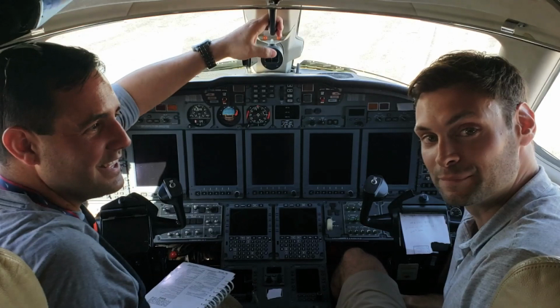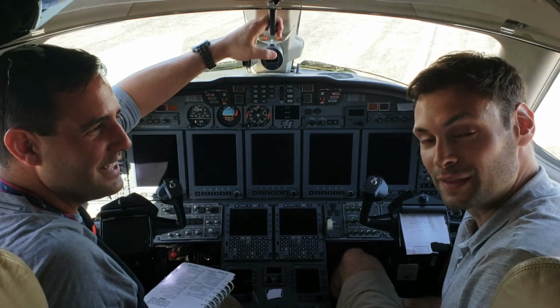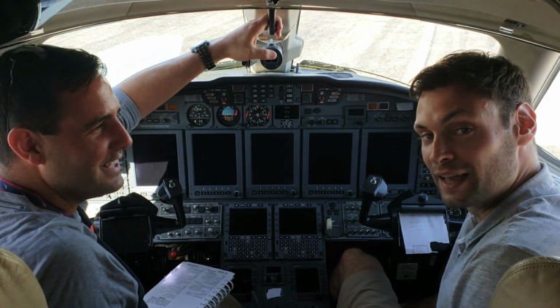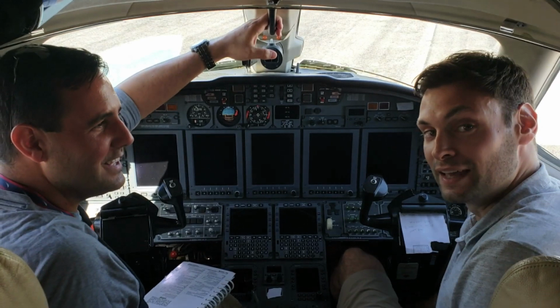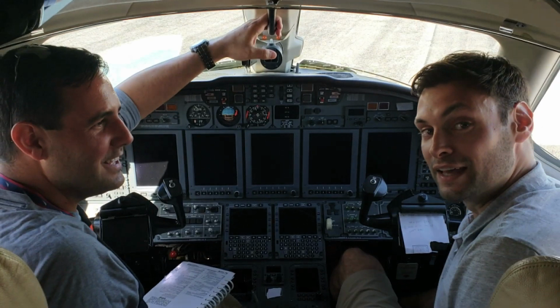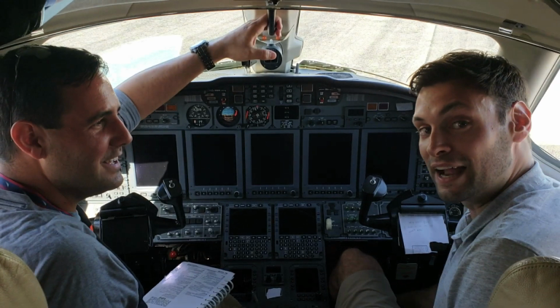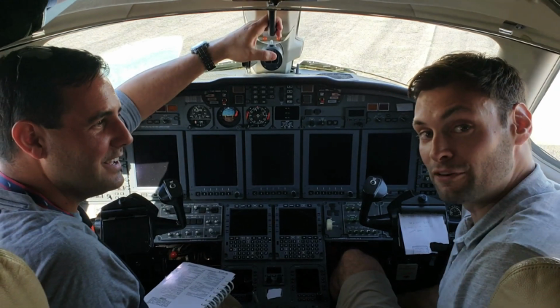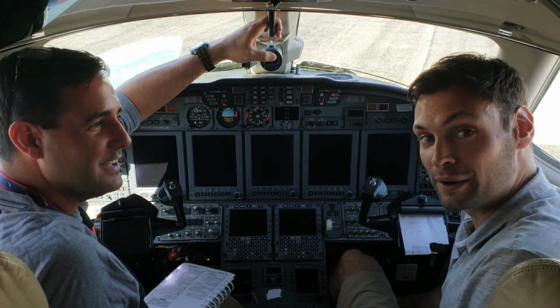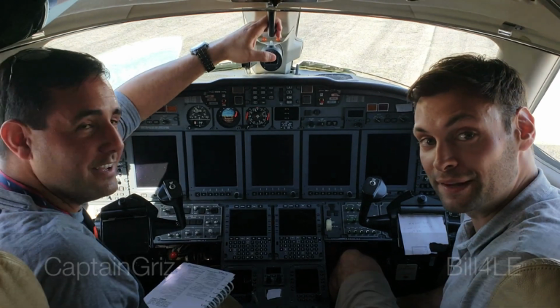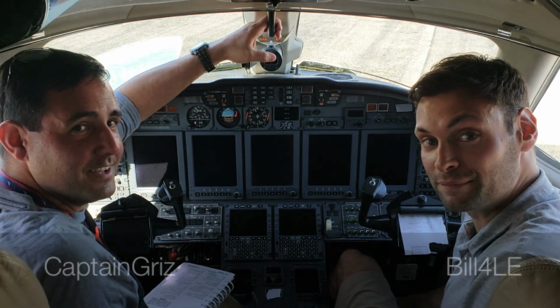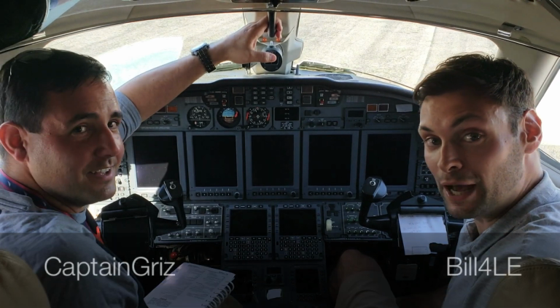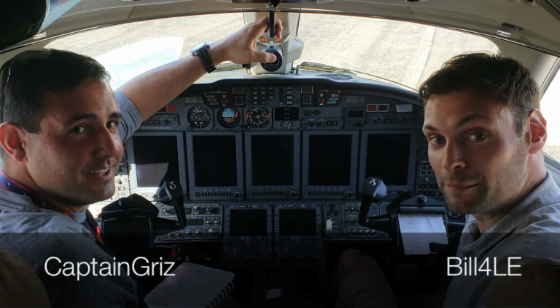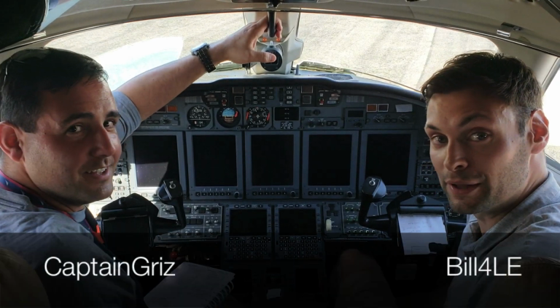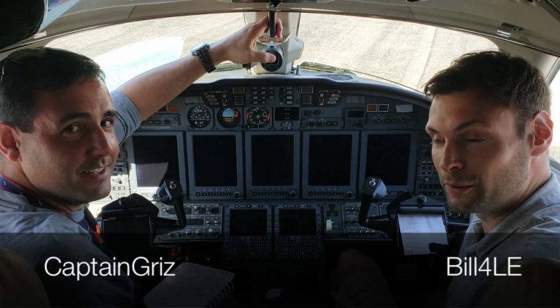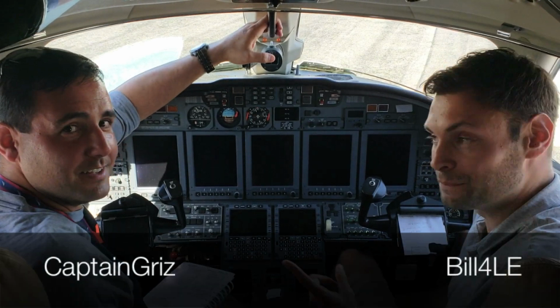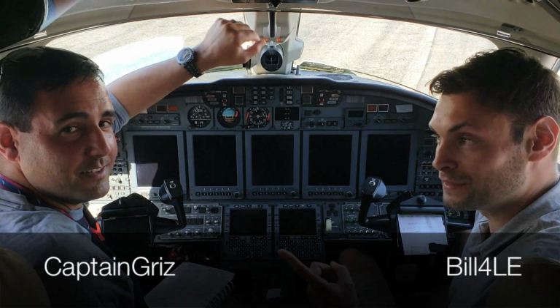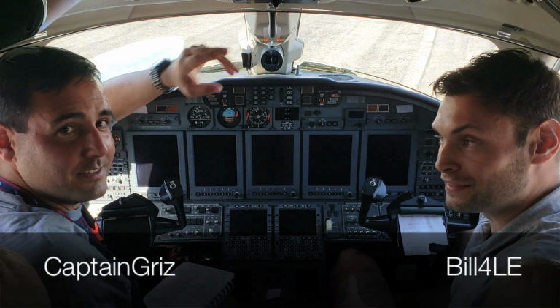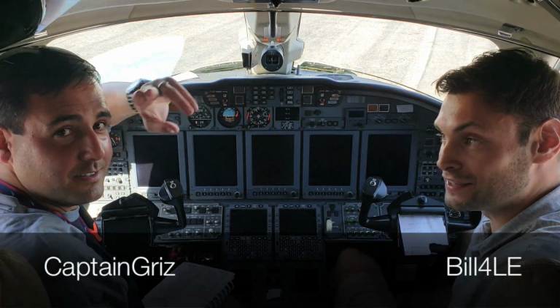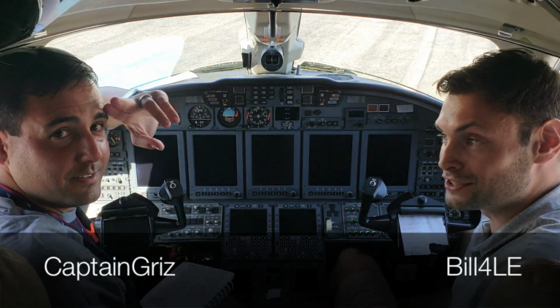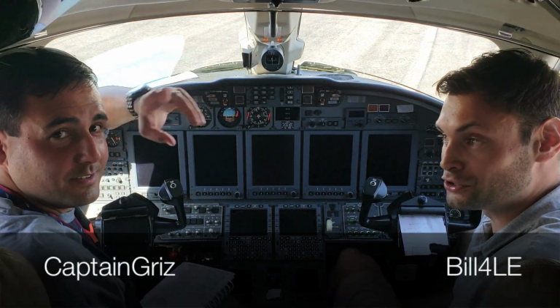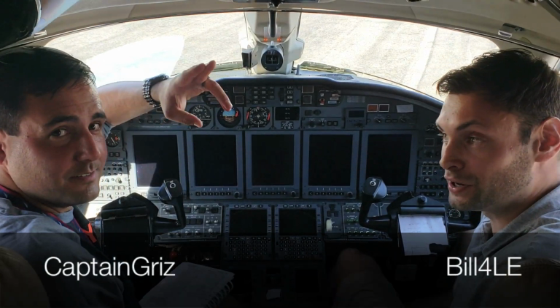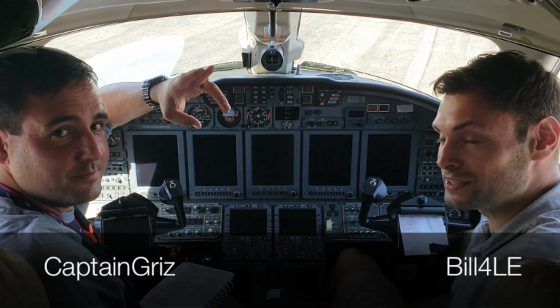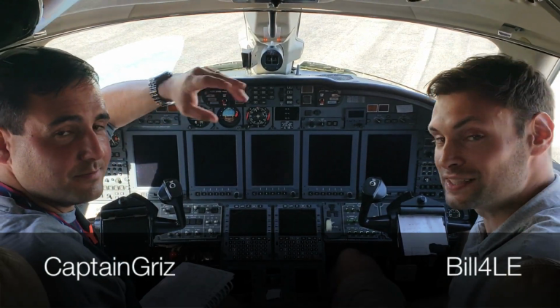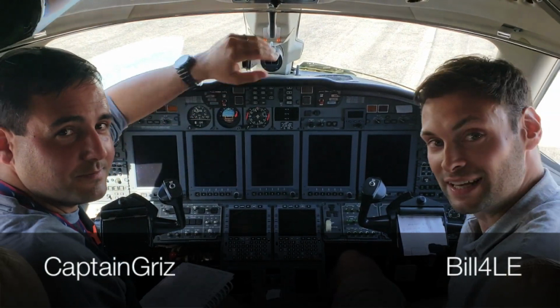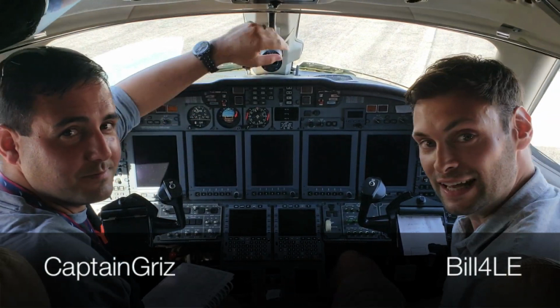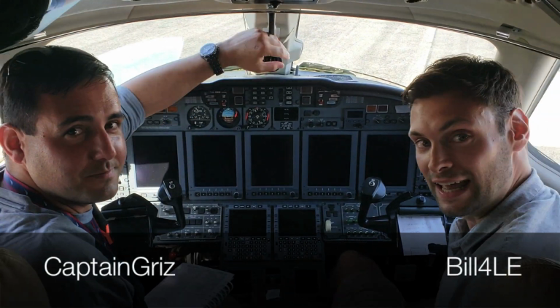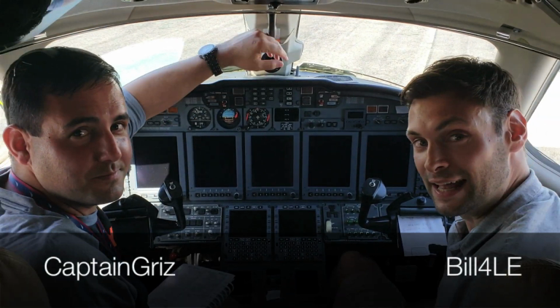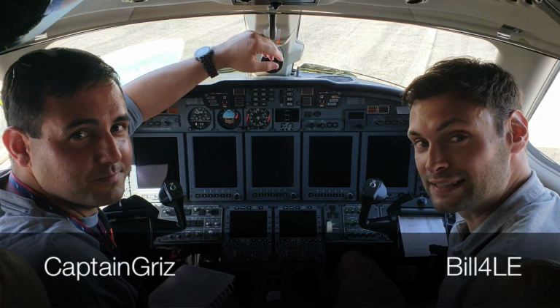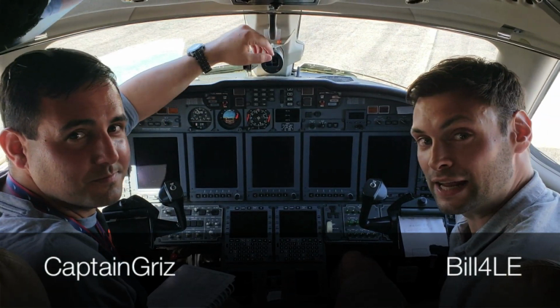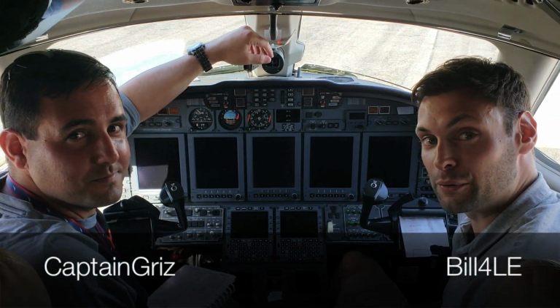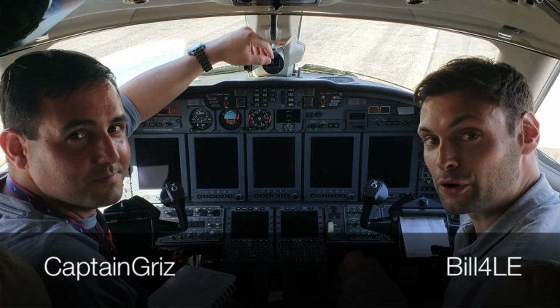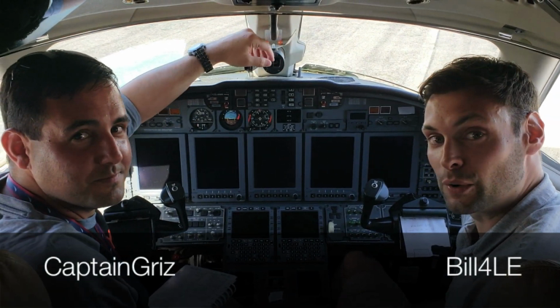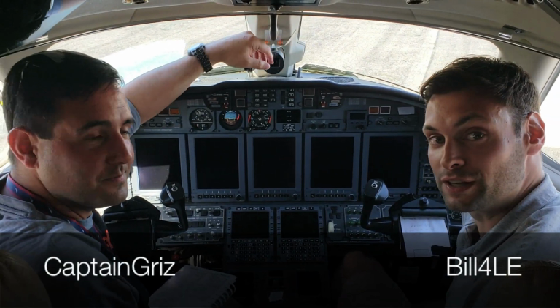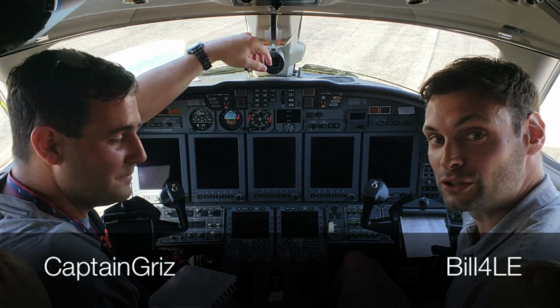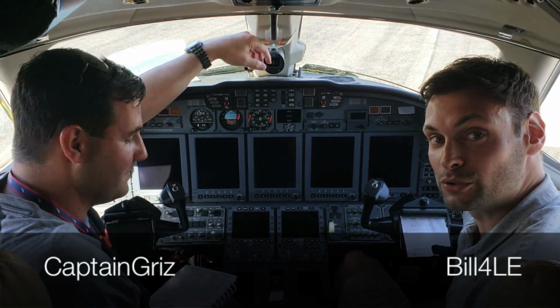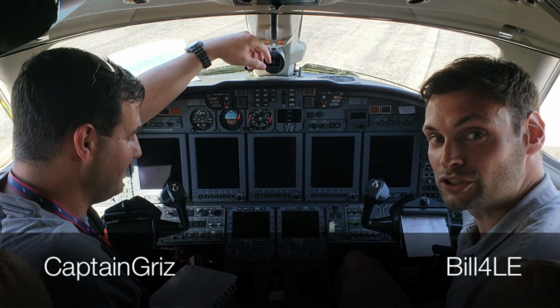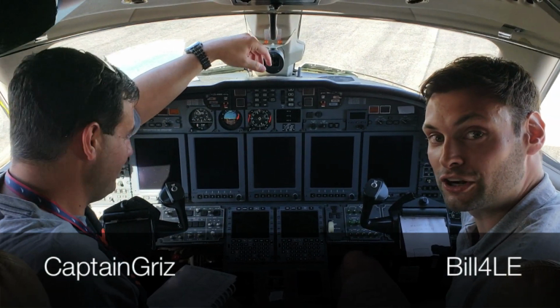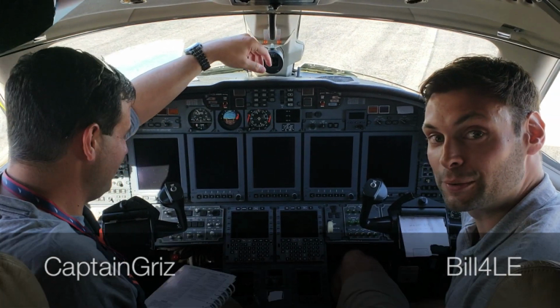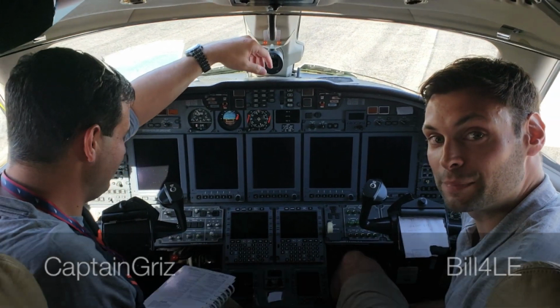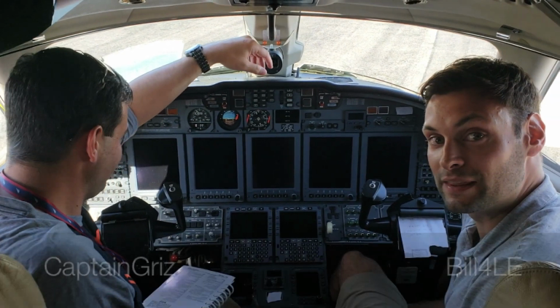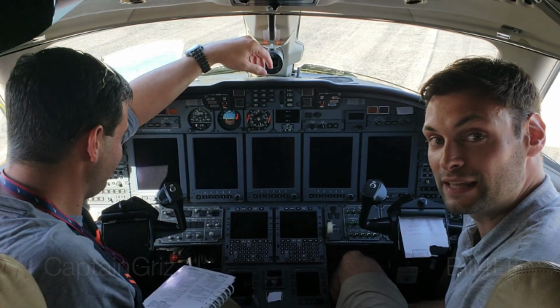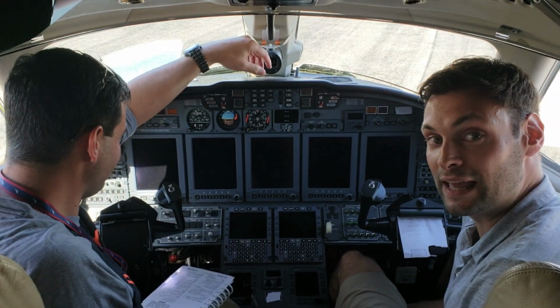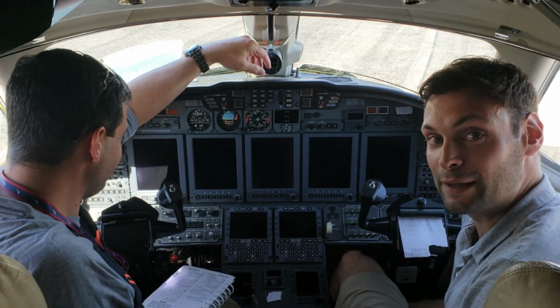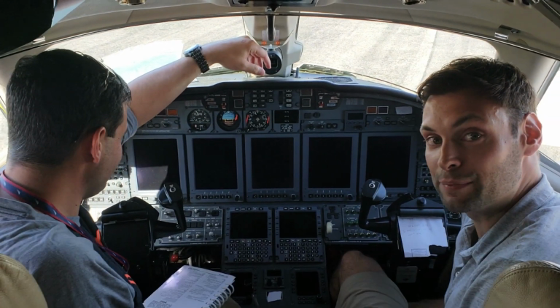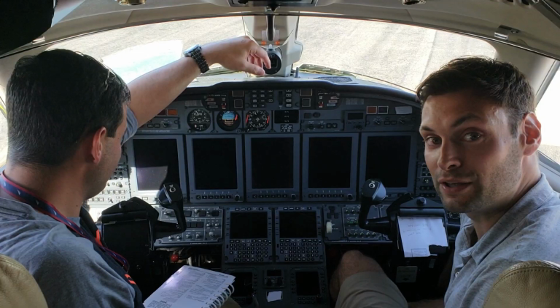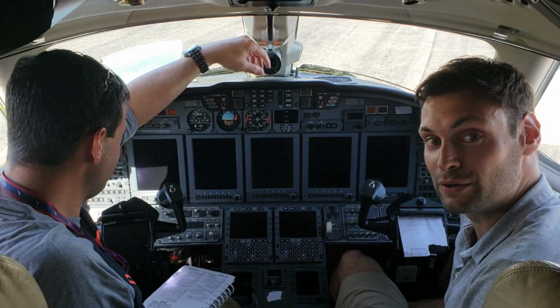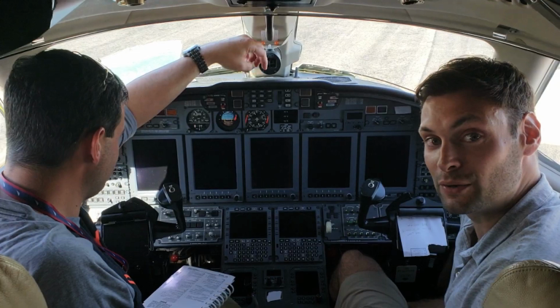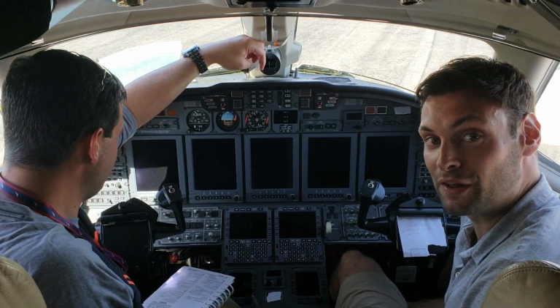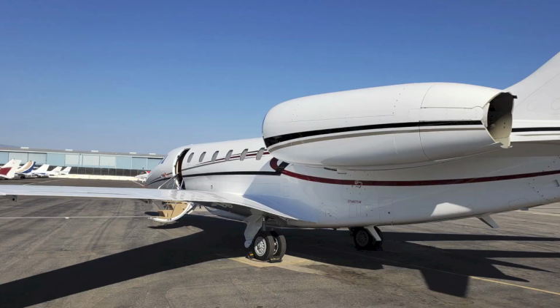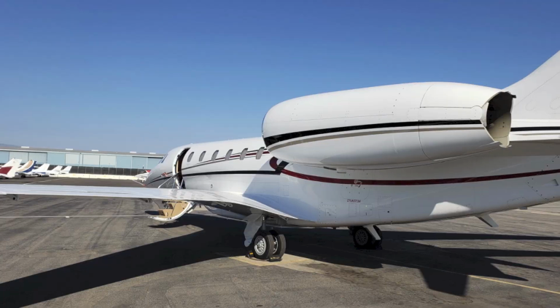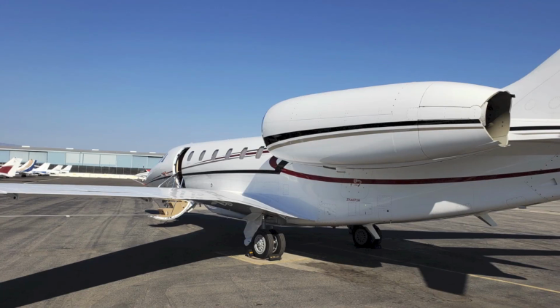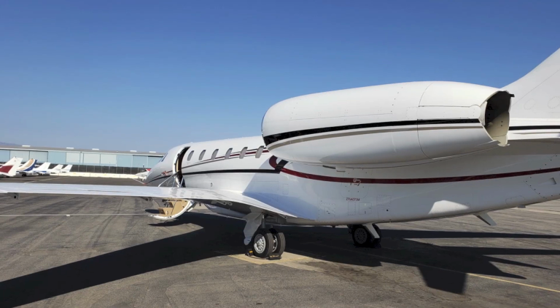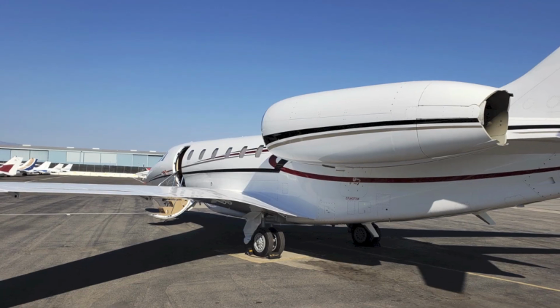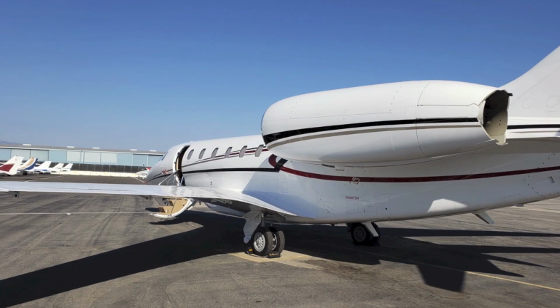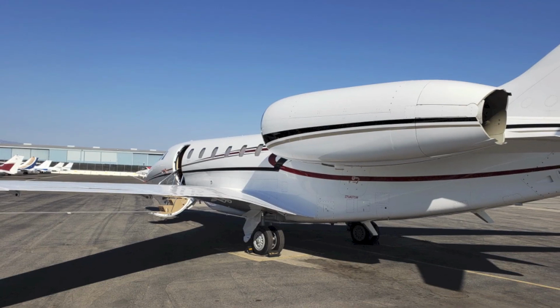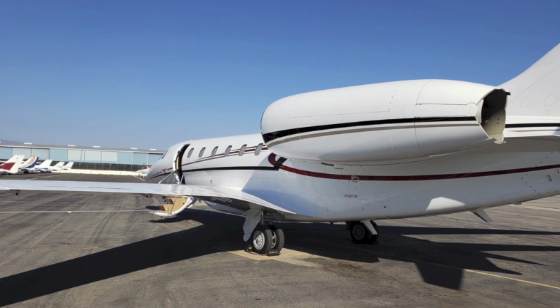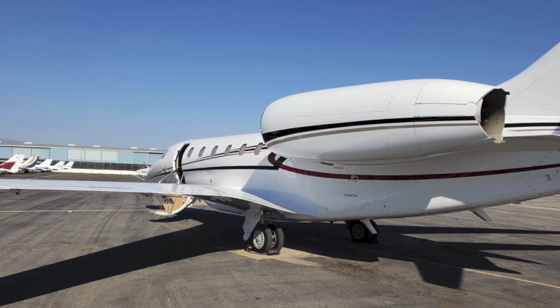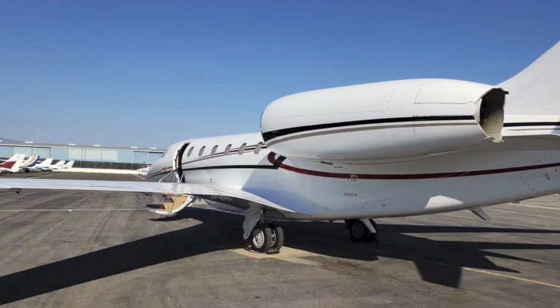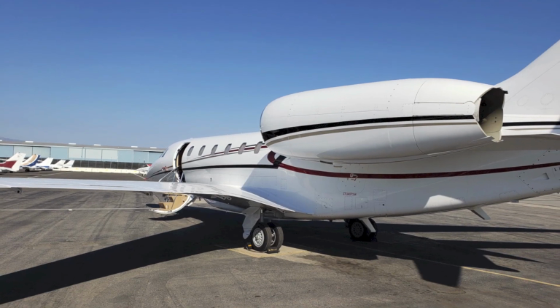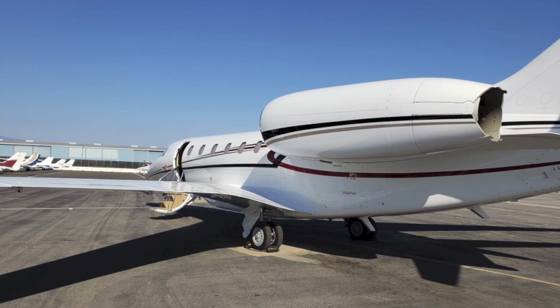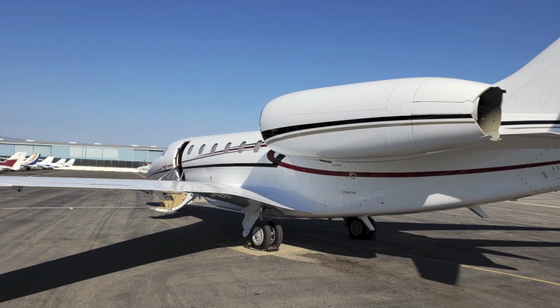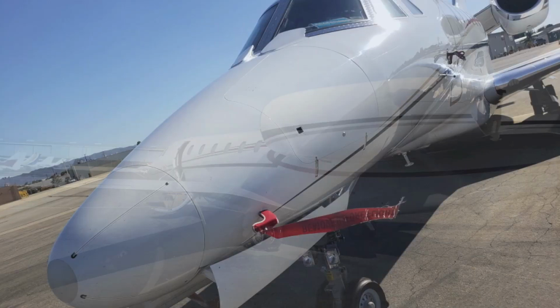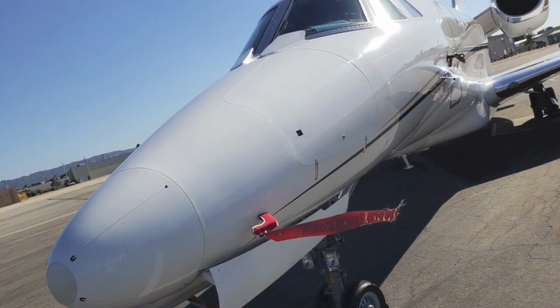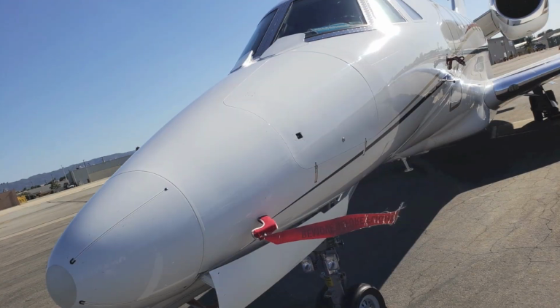Hey everybody, I'm Bill. This is Grizz. And today we're going to start up the APU on this beautiful Cessna Citation 10.